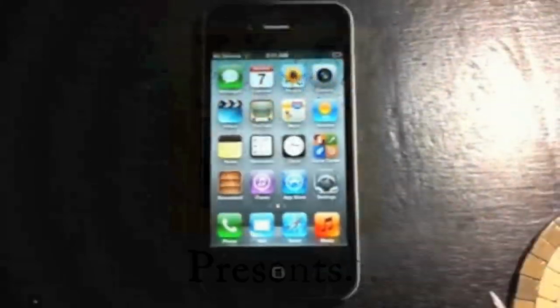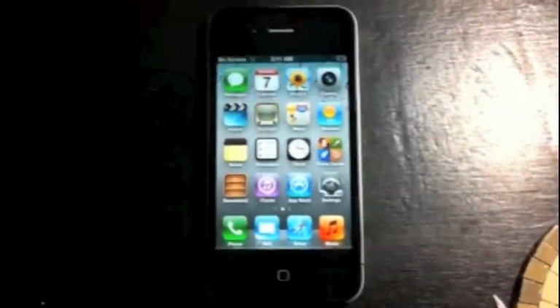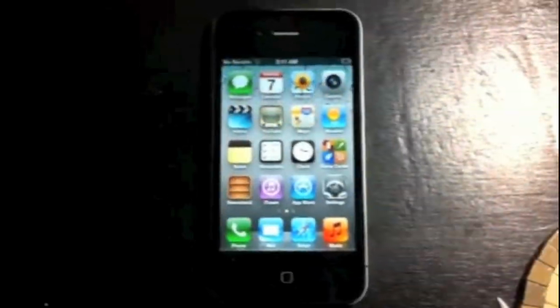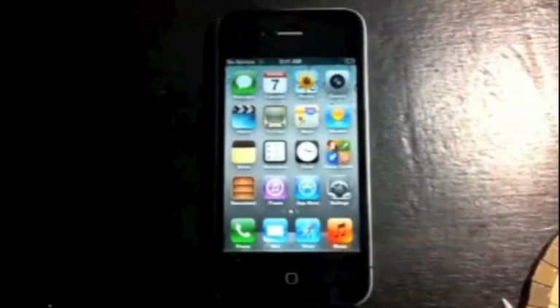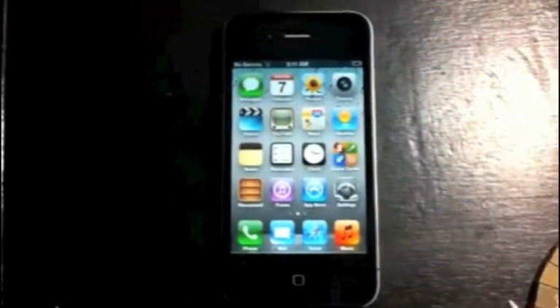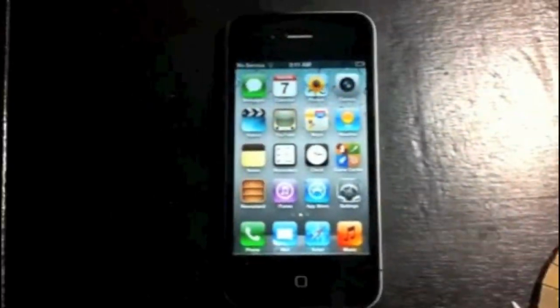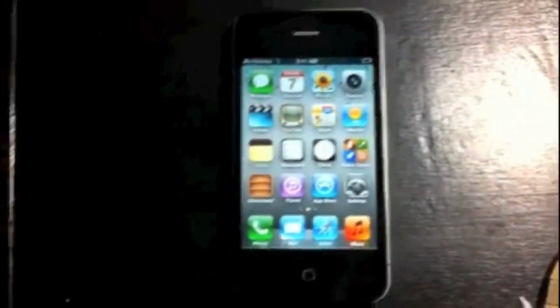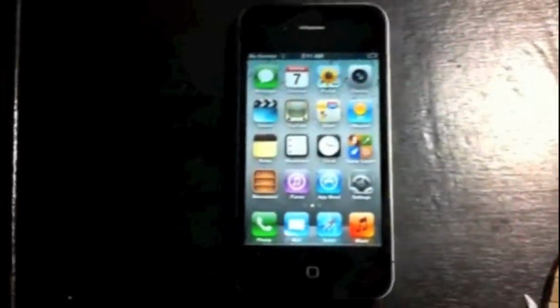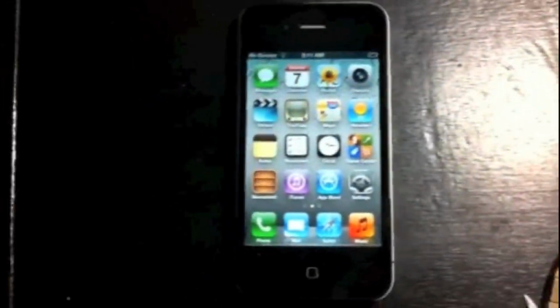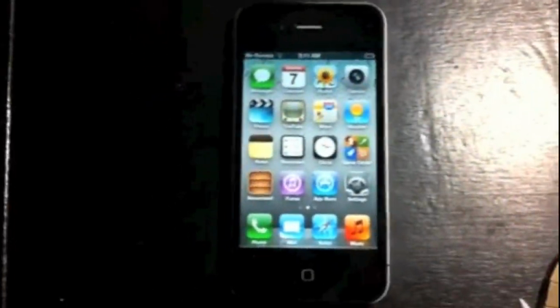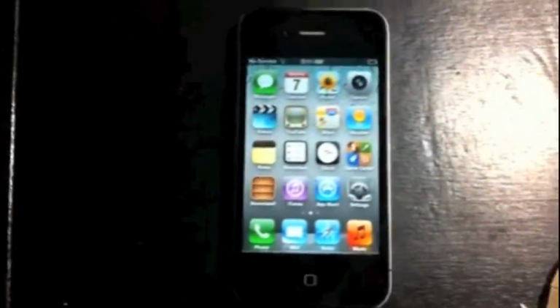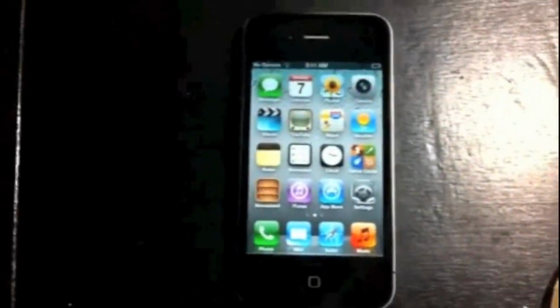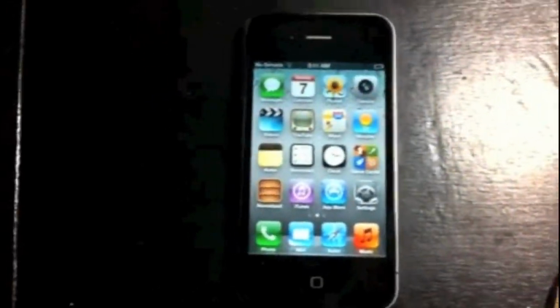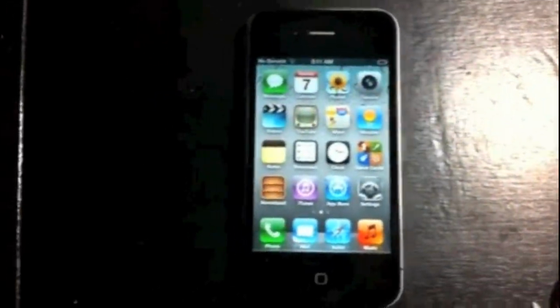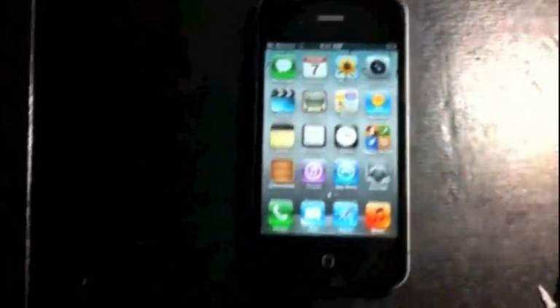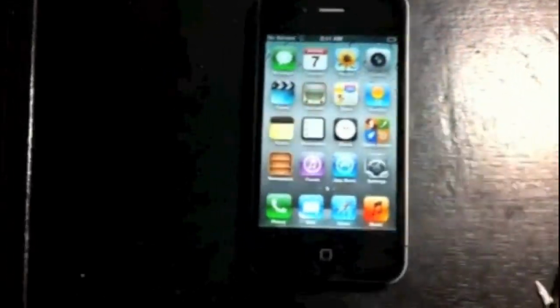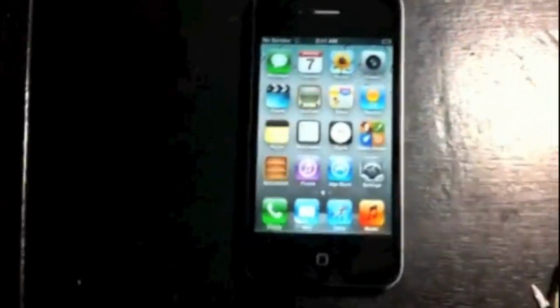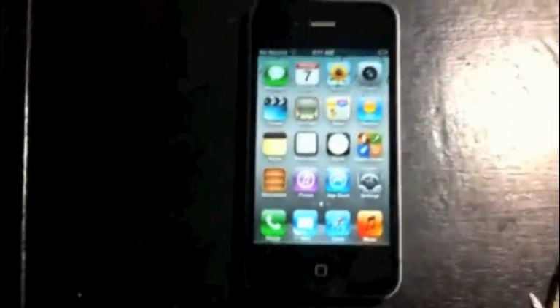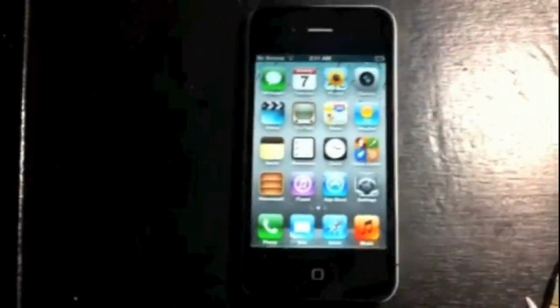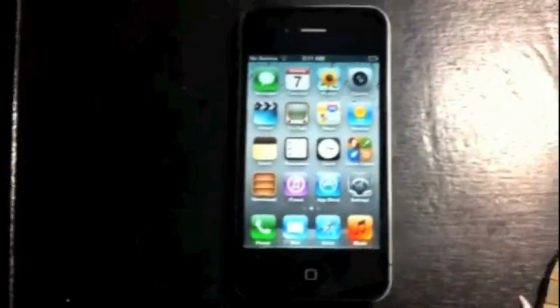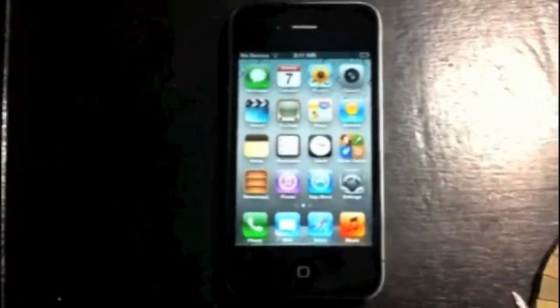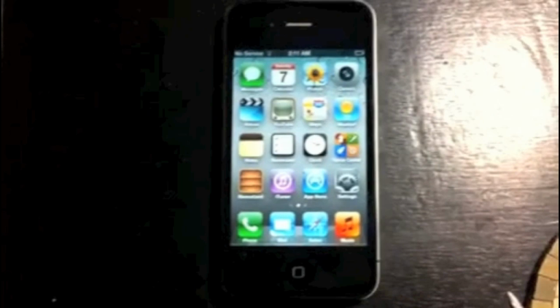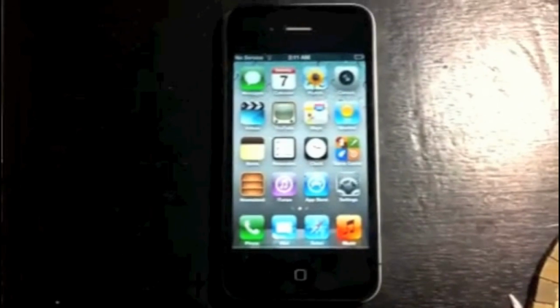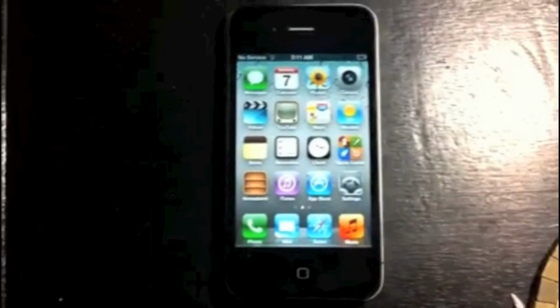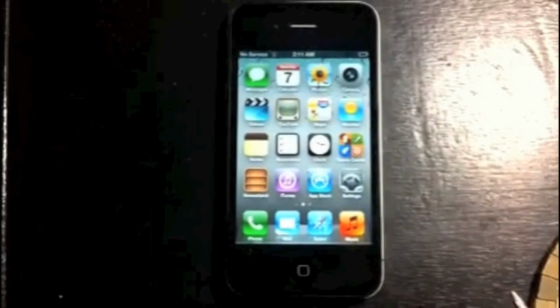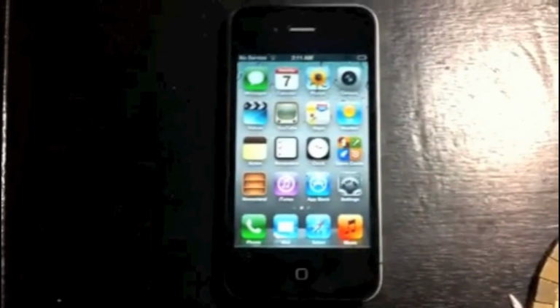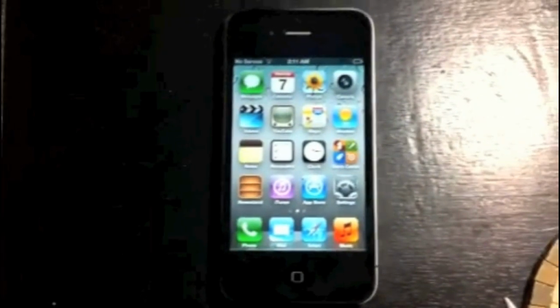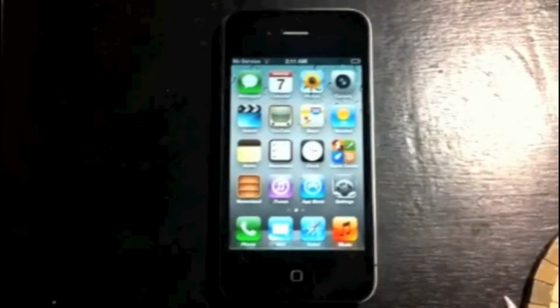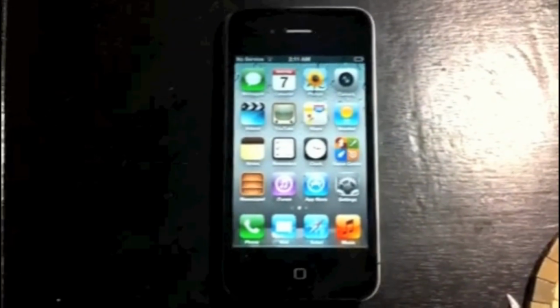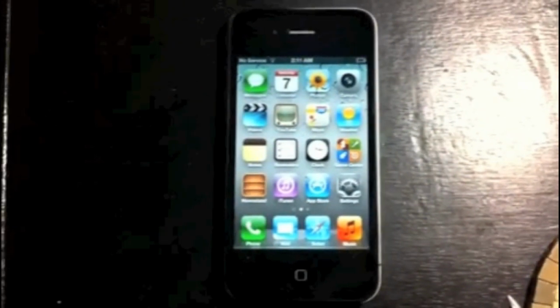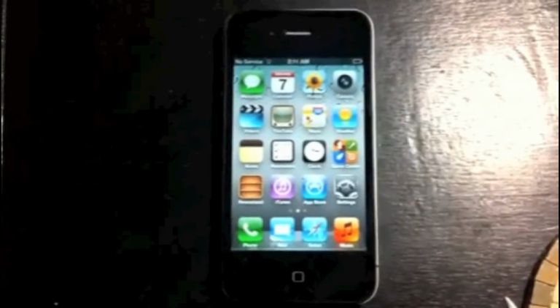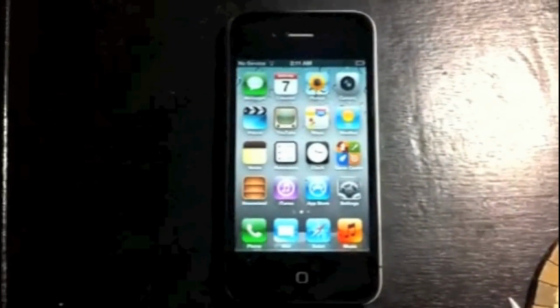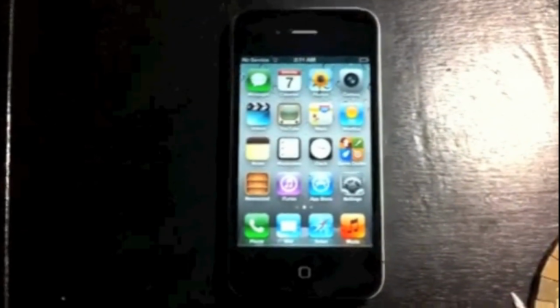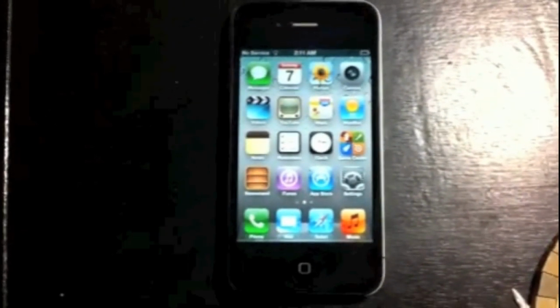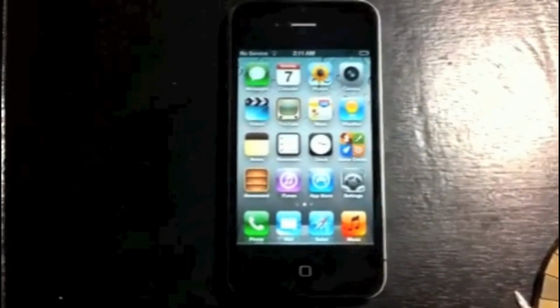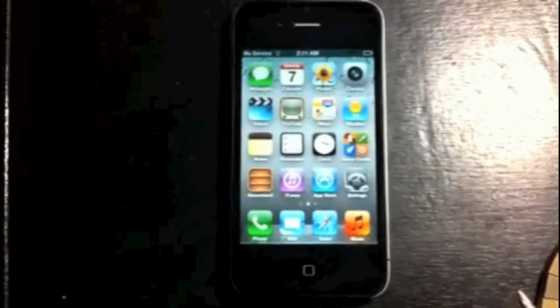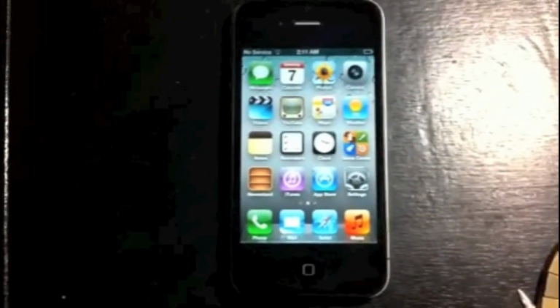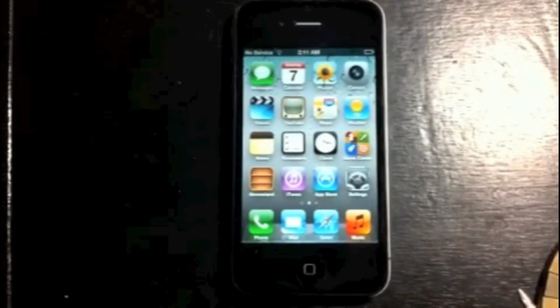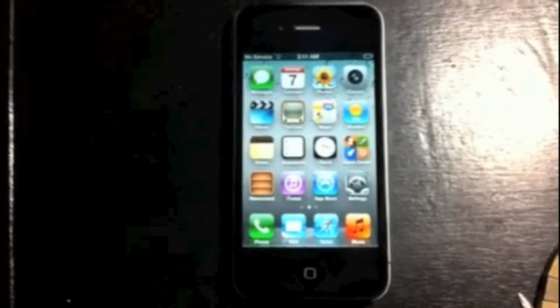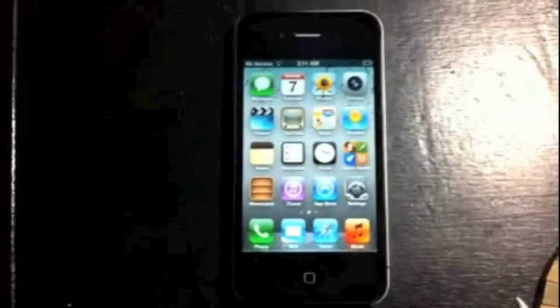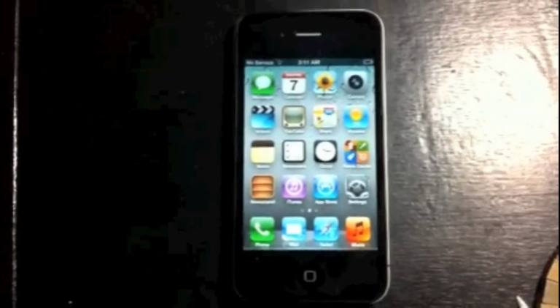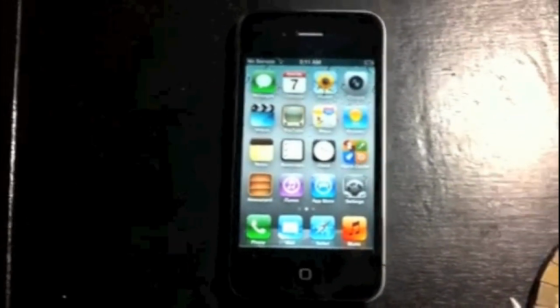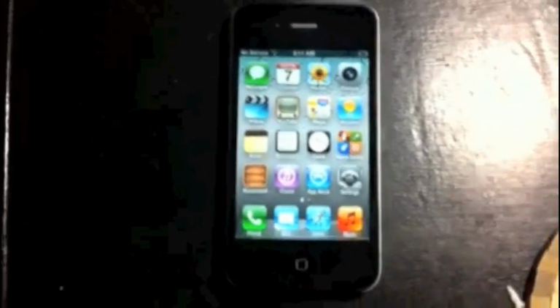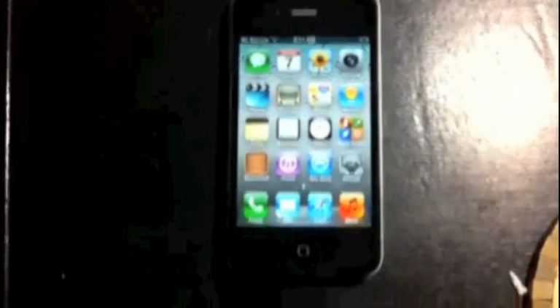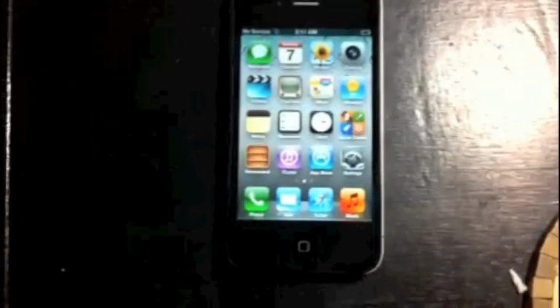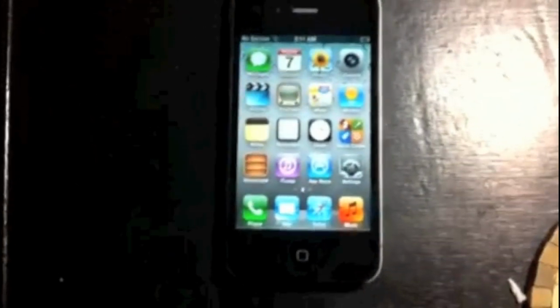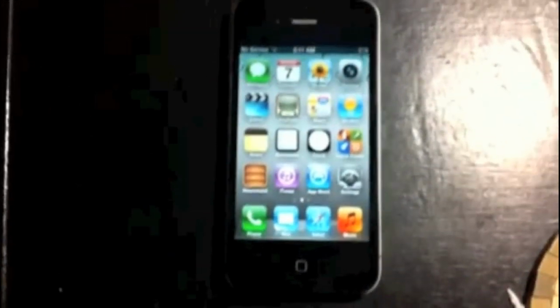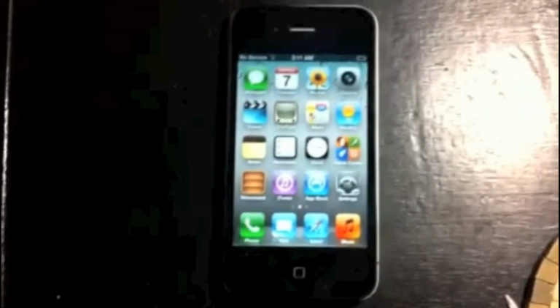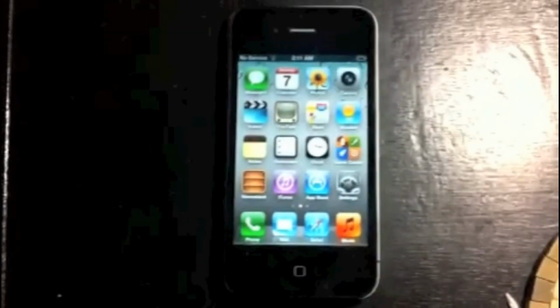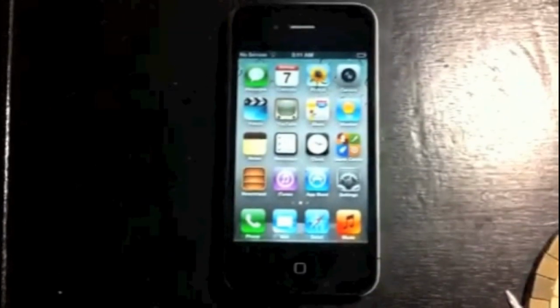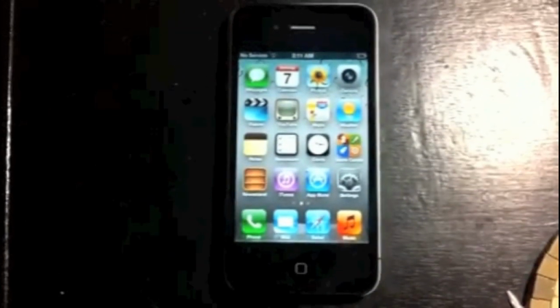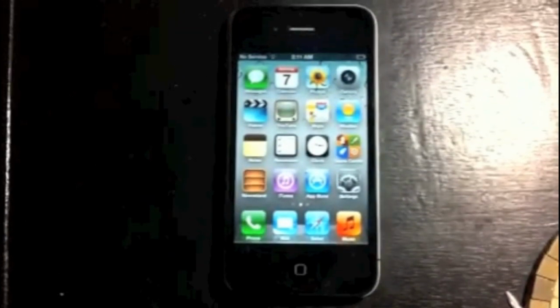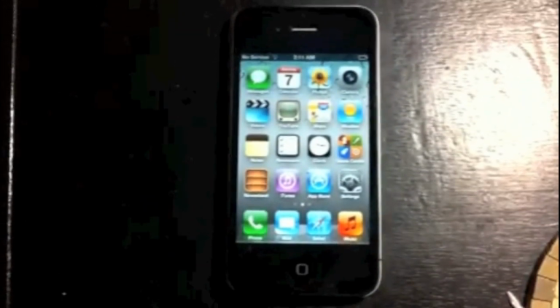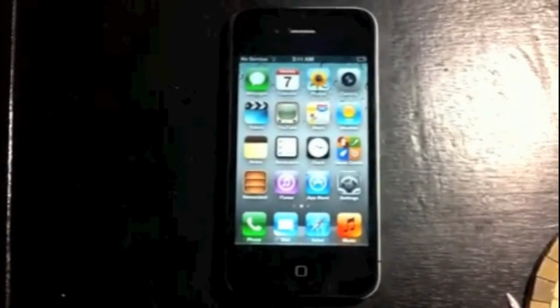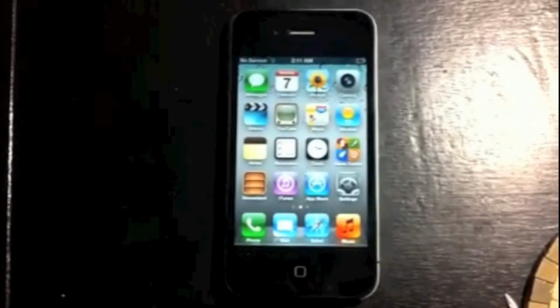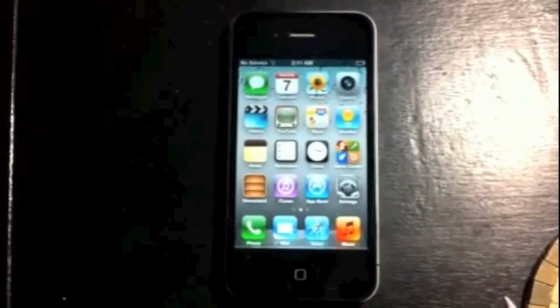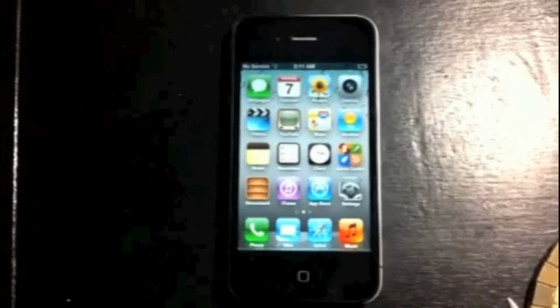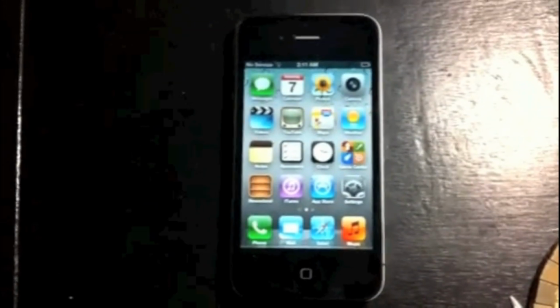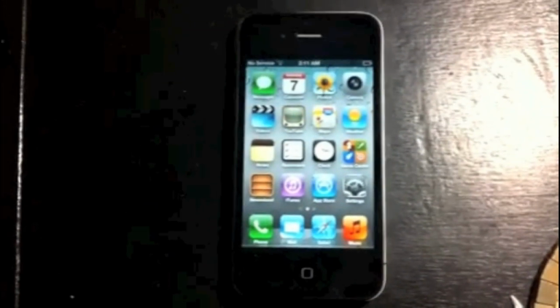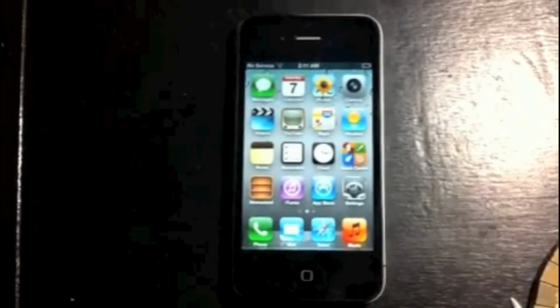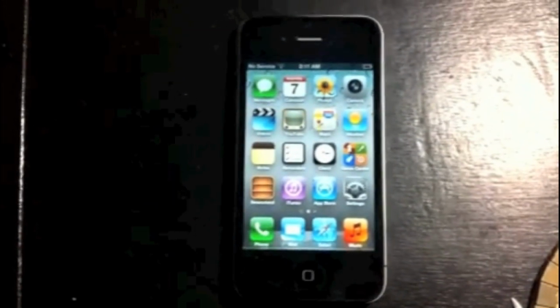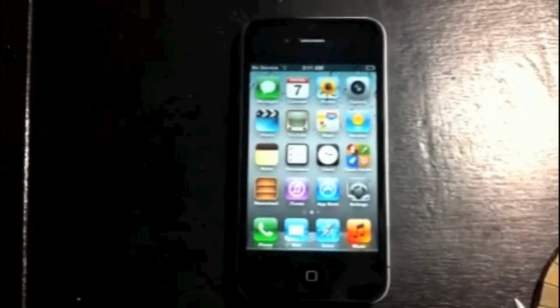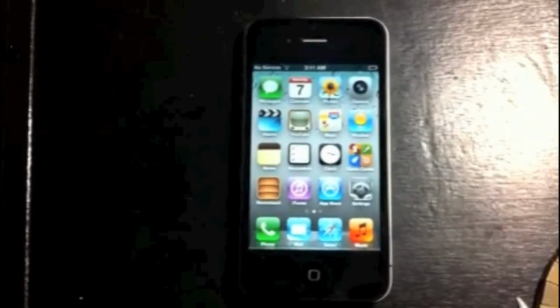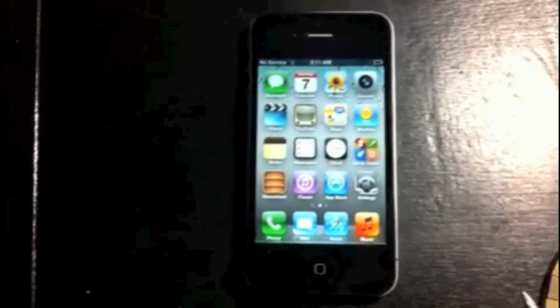How's it going out there? Welcome from H2Tech Video. Today I want to show you how to reset your iPhone back to factory settings.